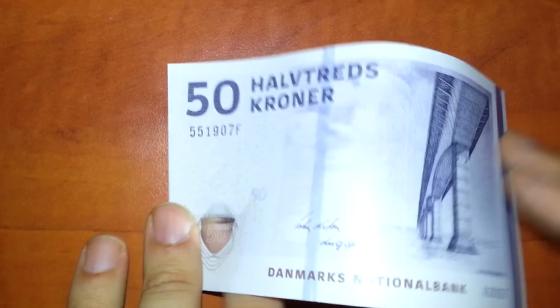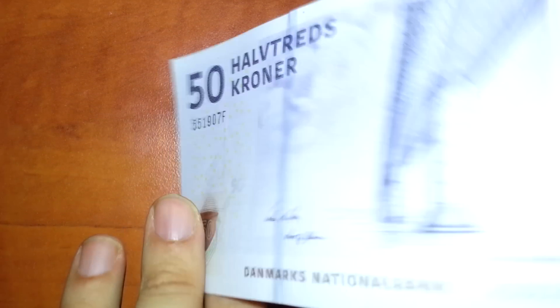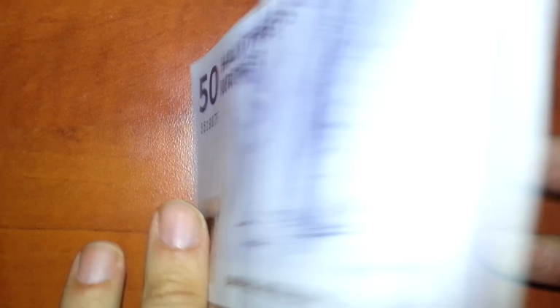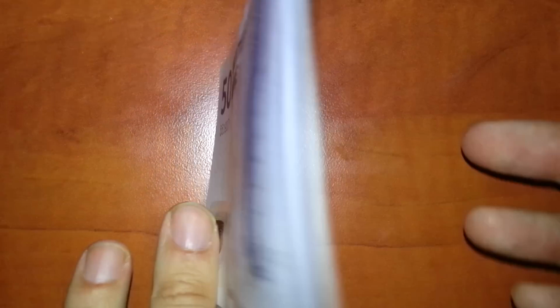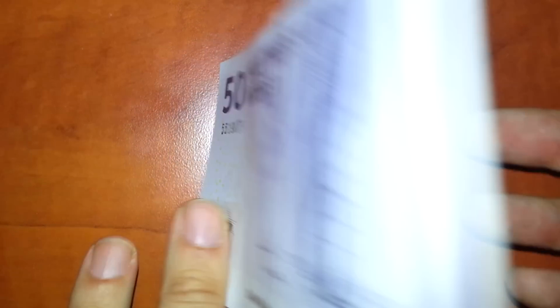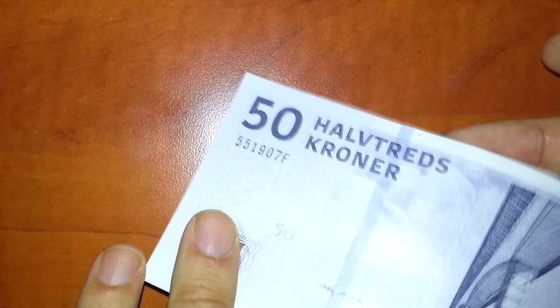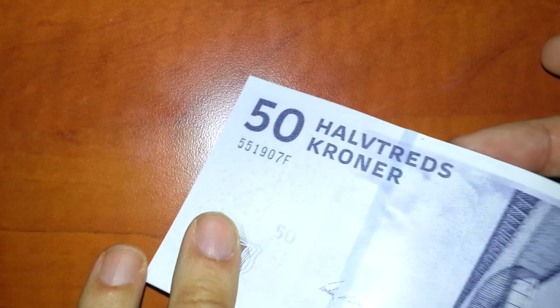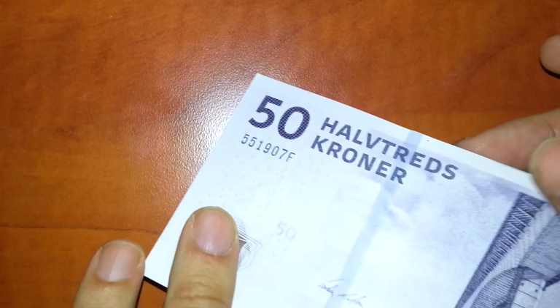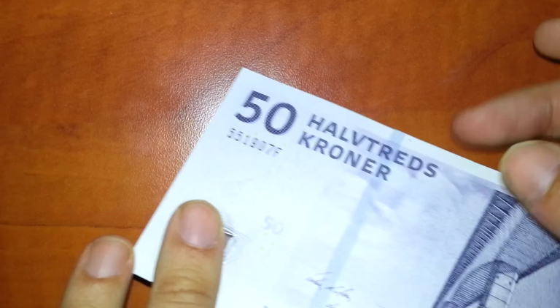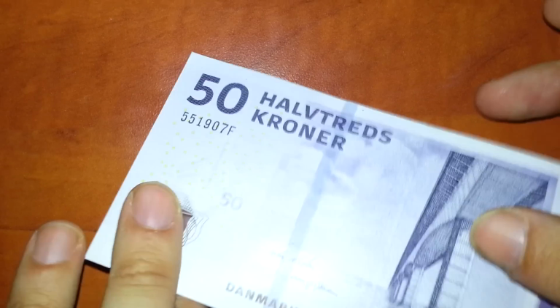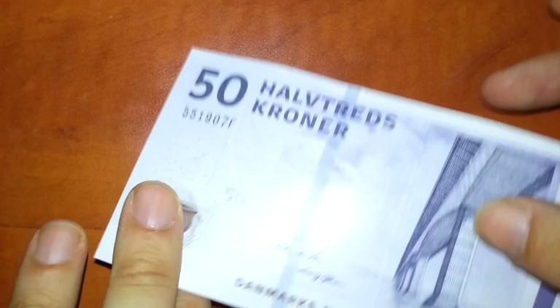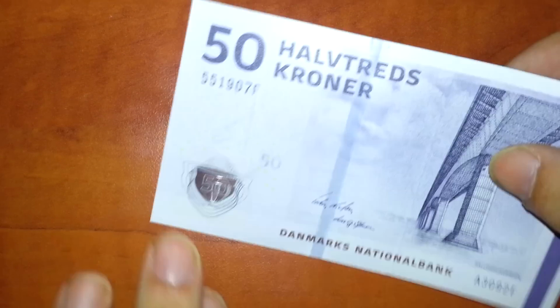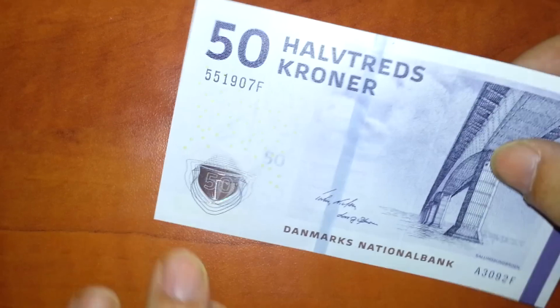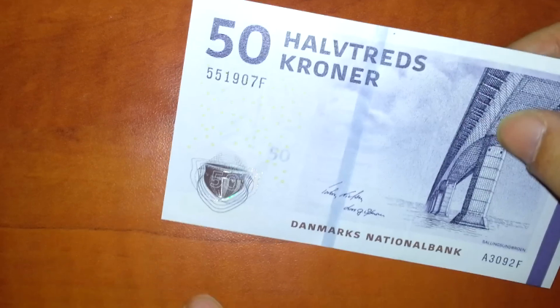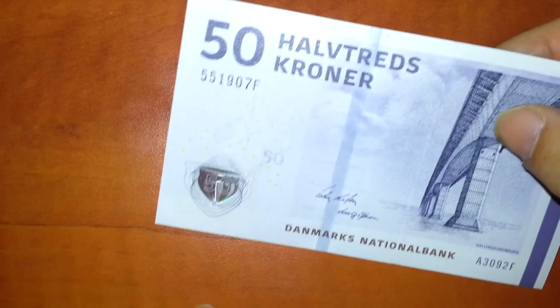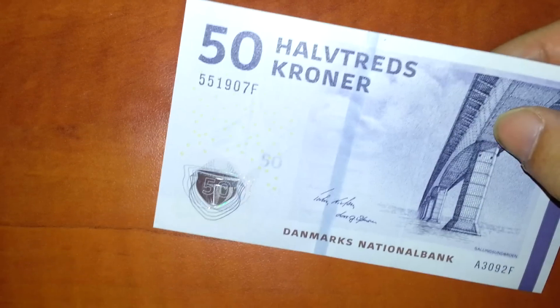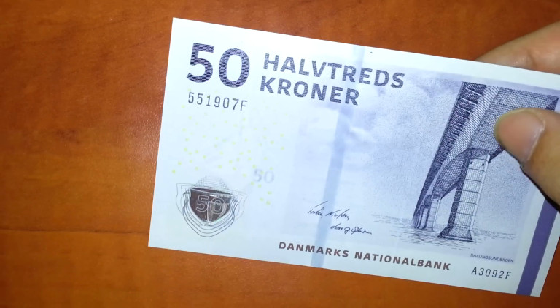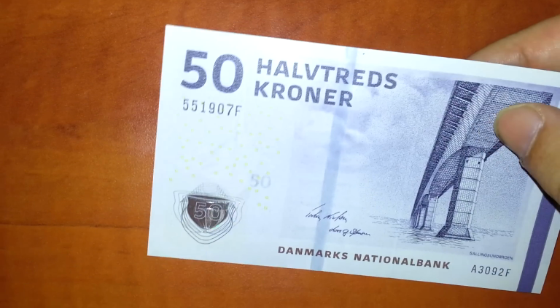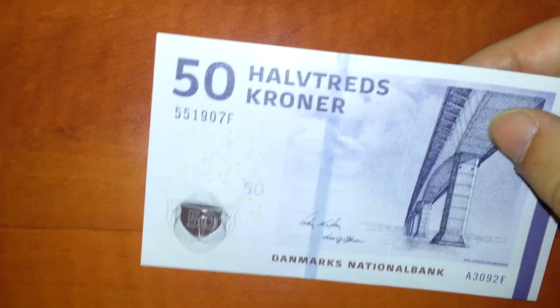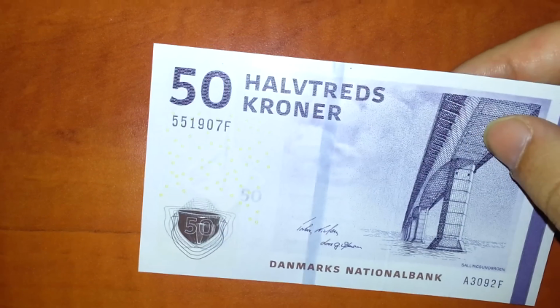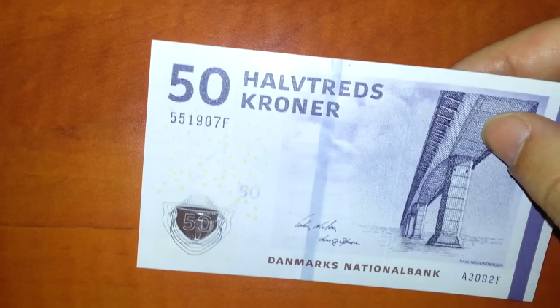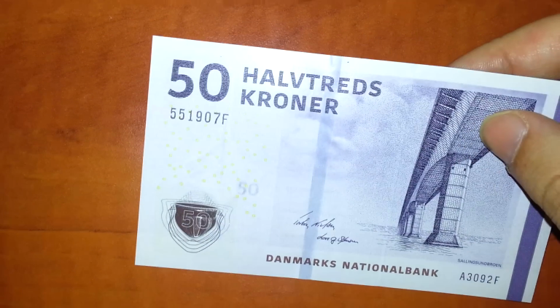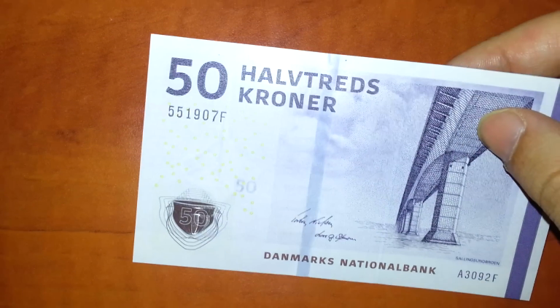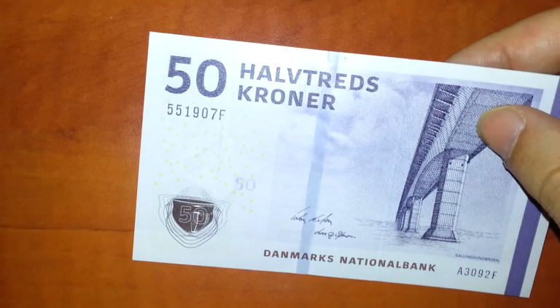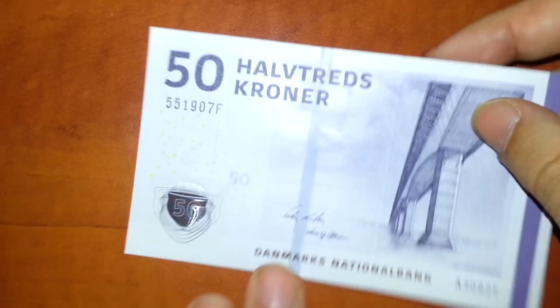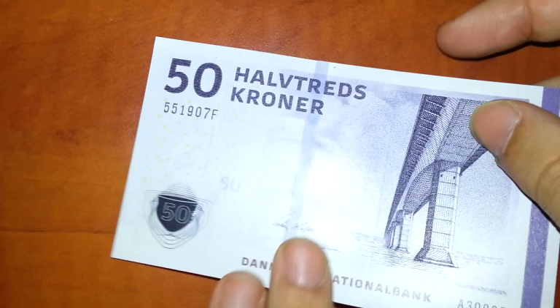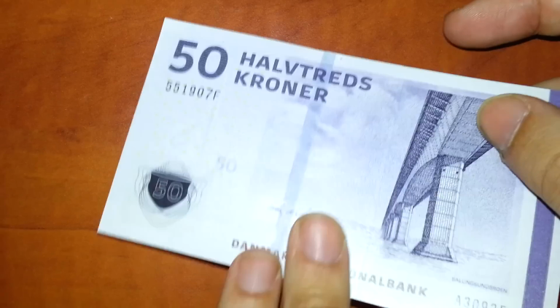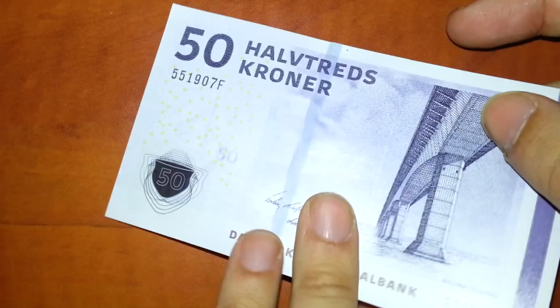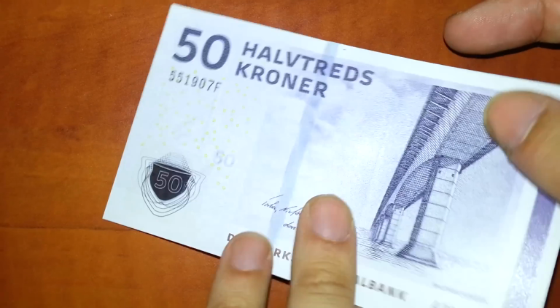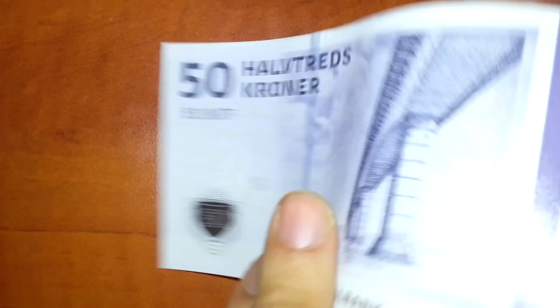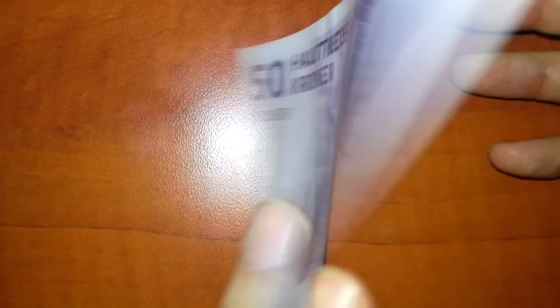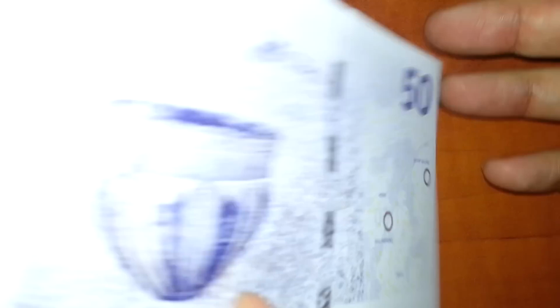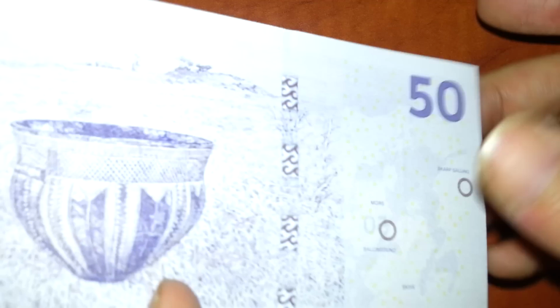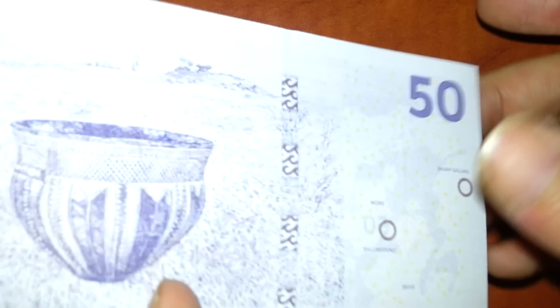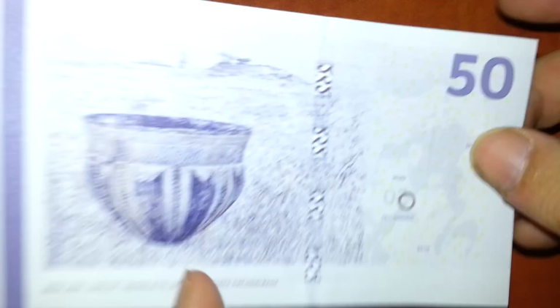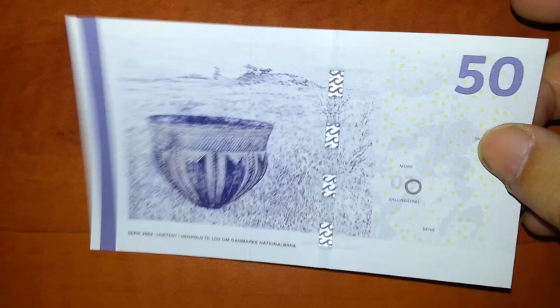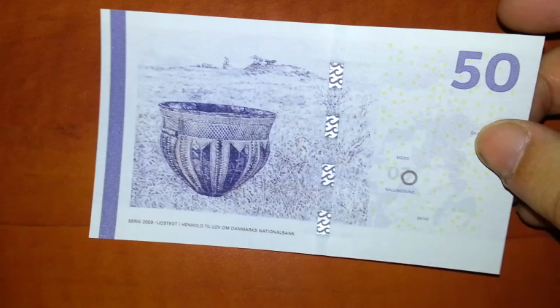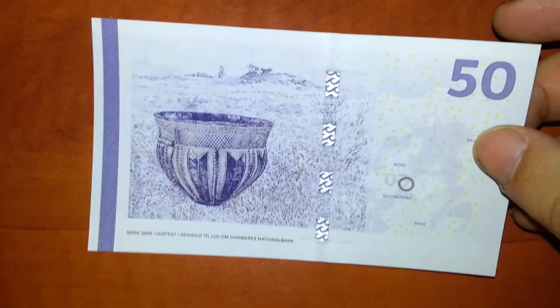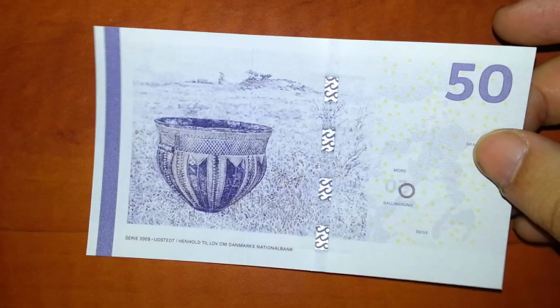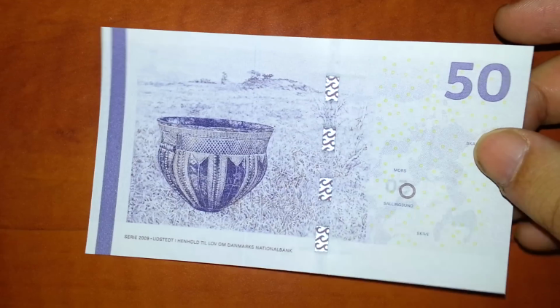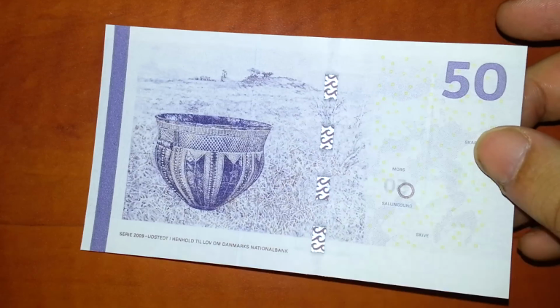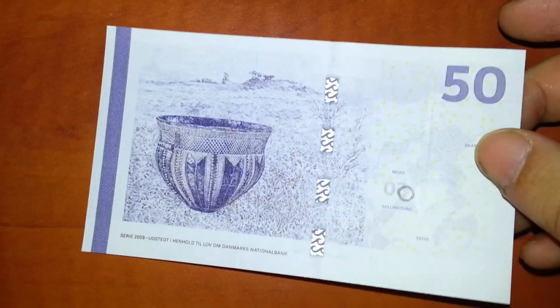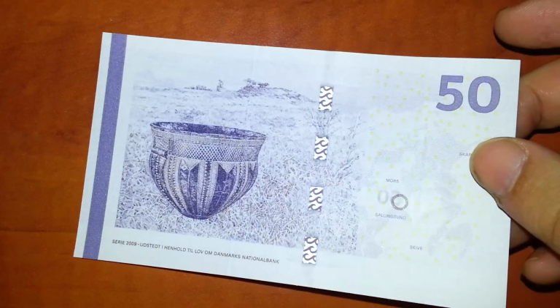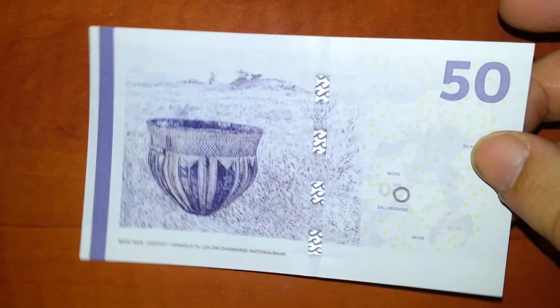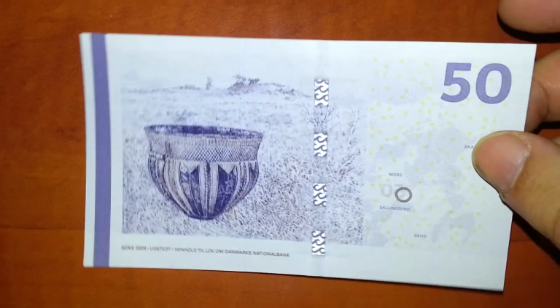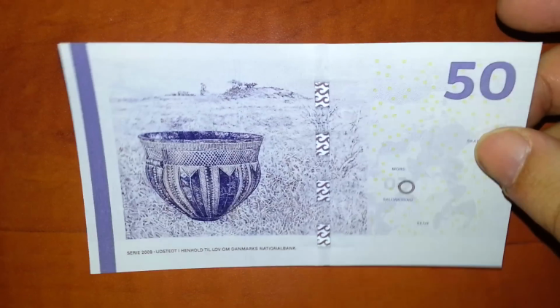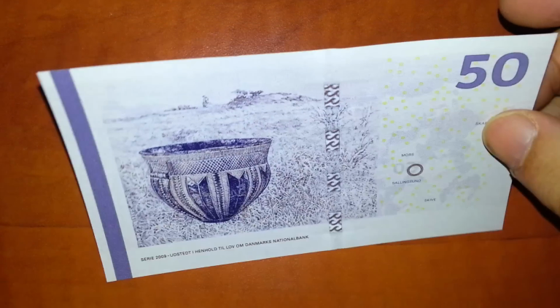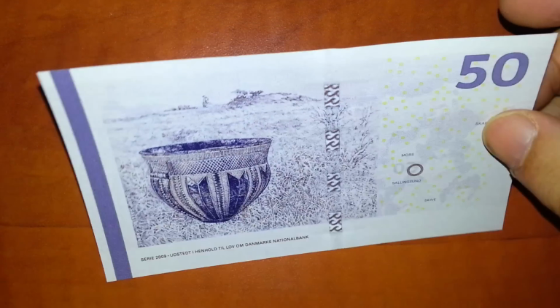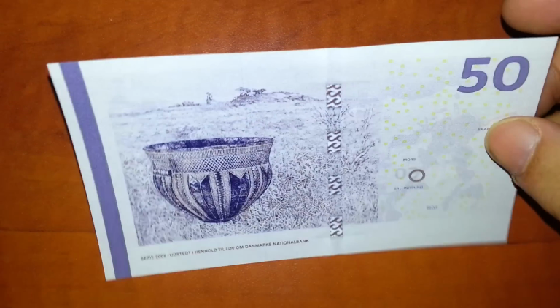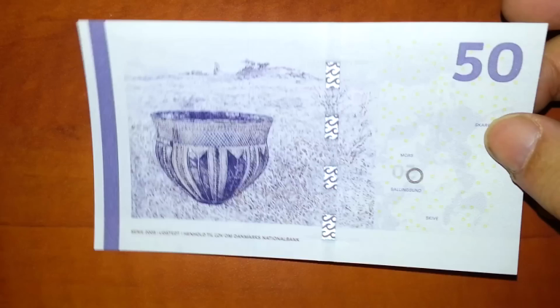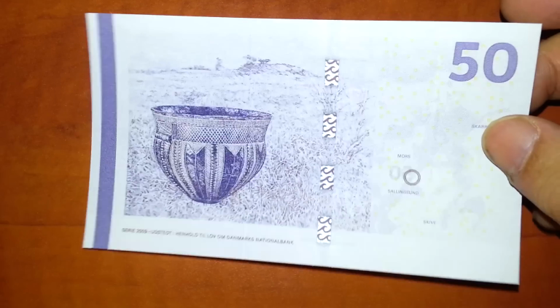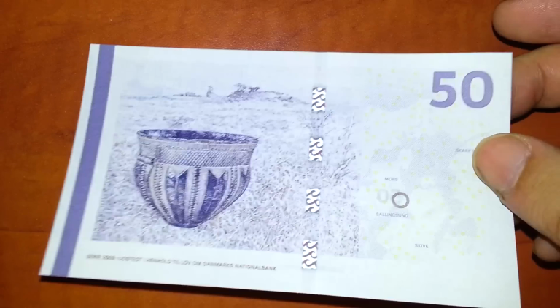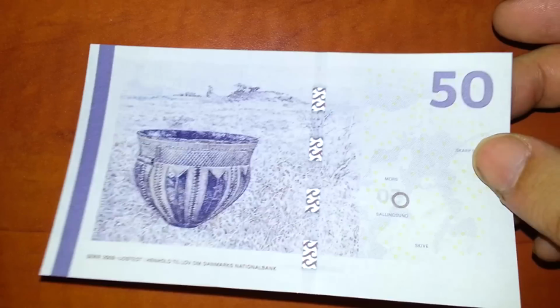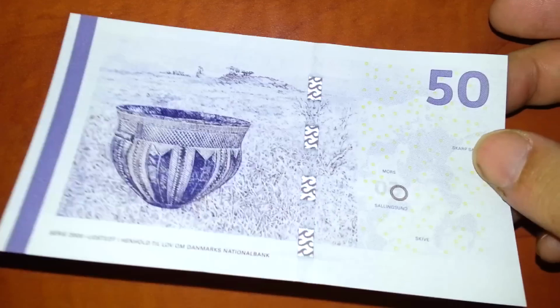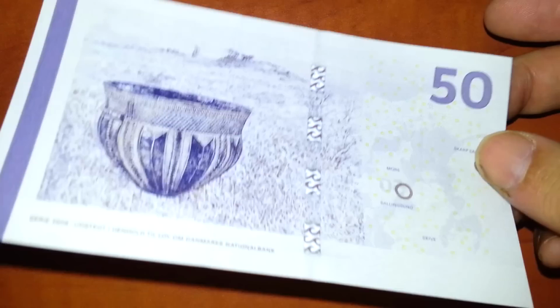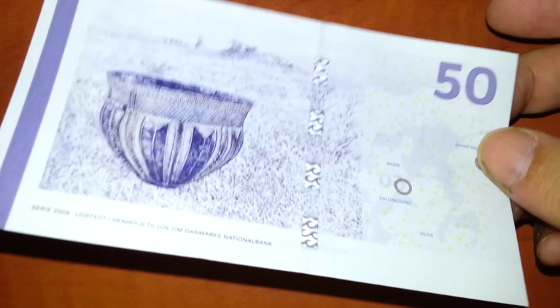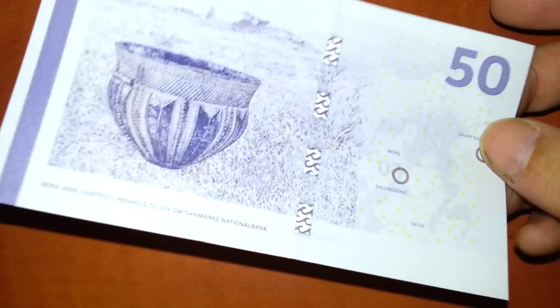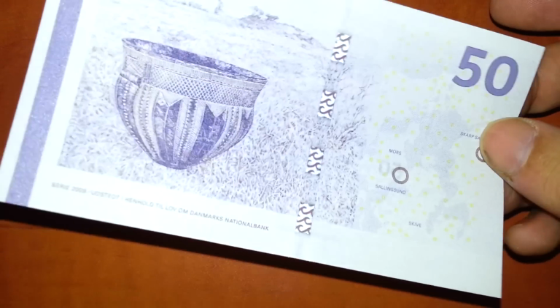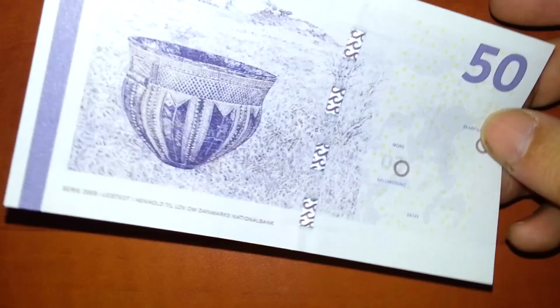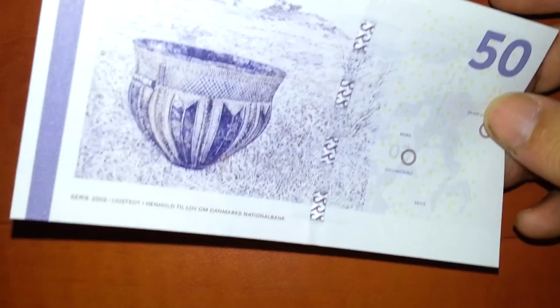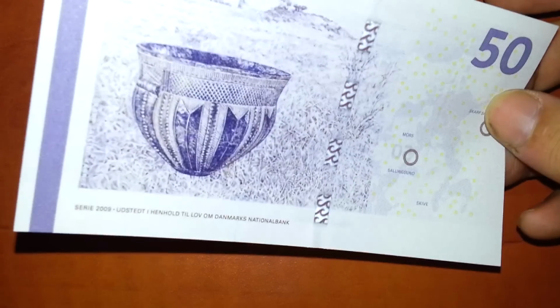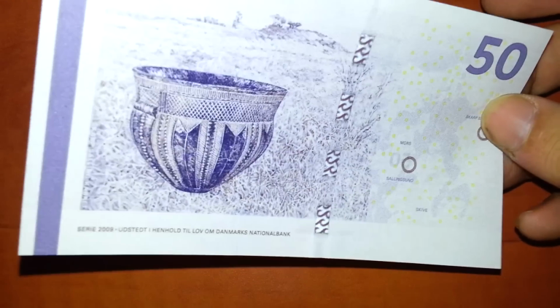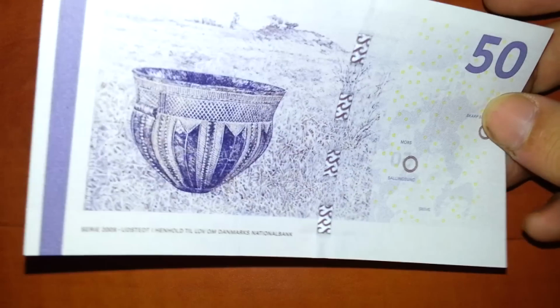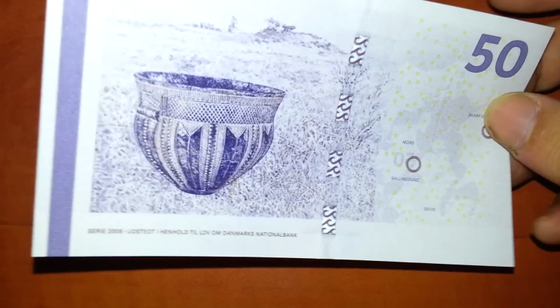Denmark — 50 kroner, same new technology.